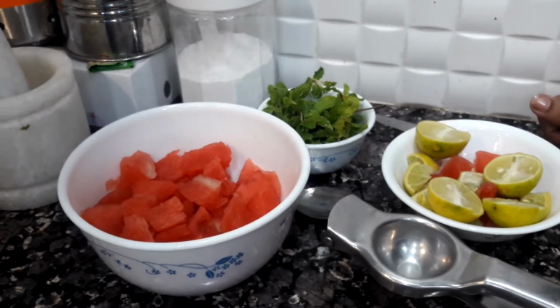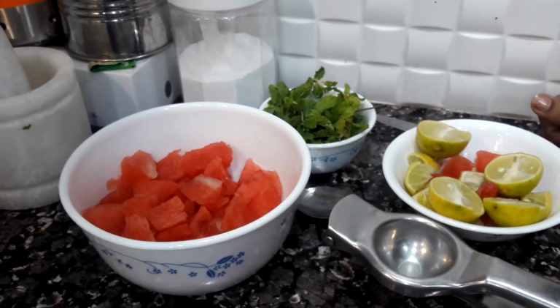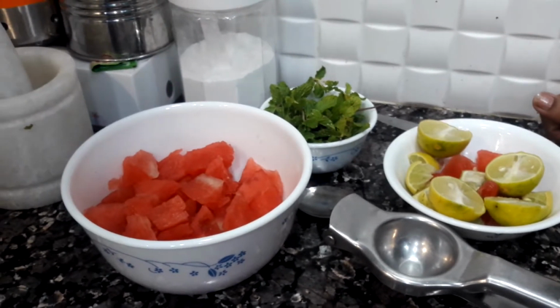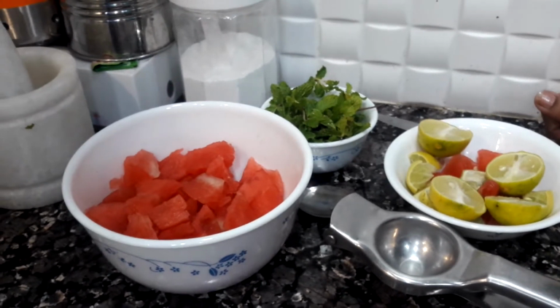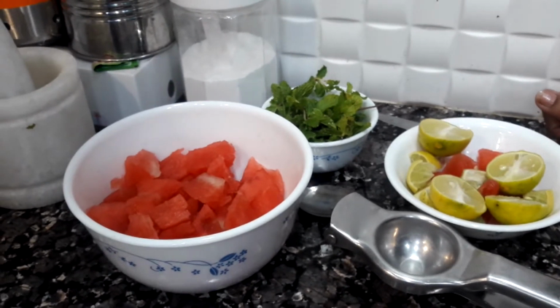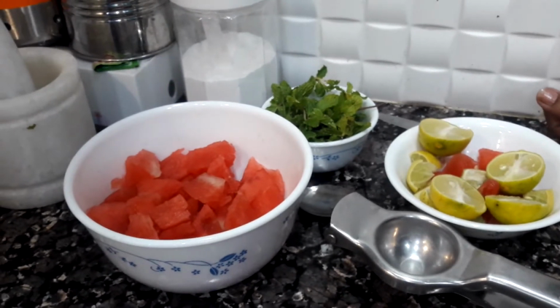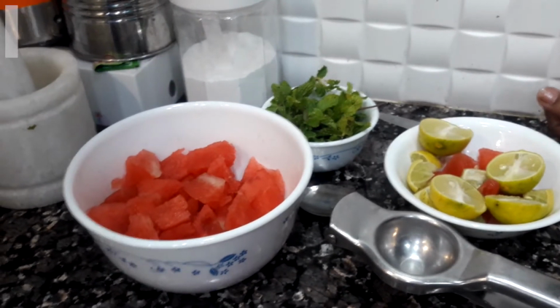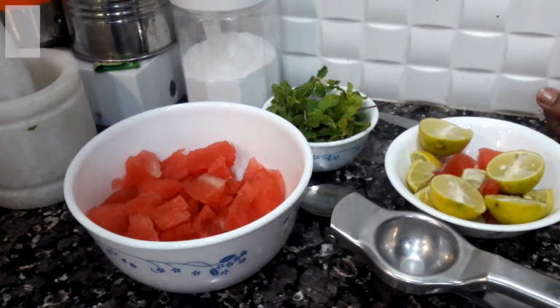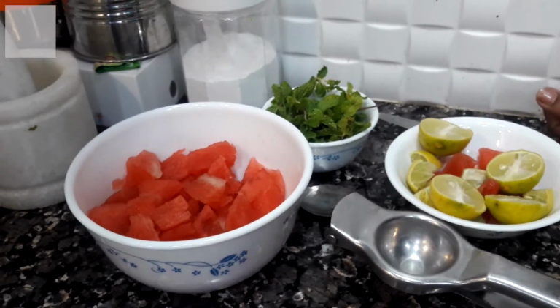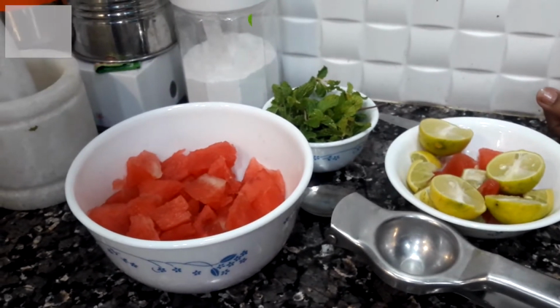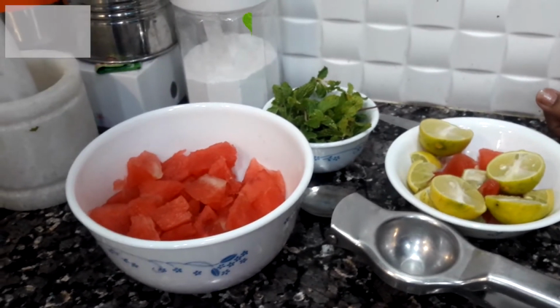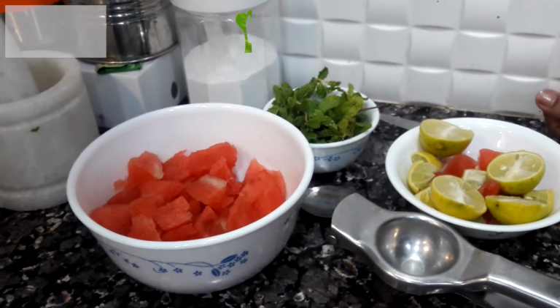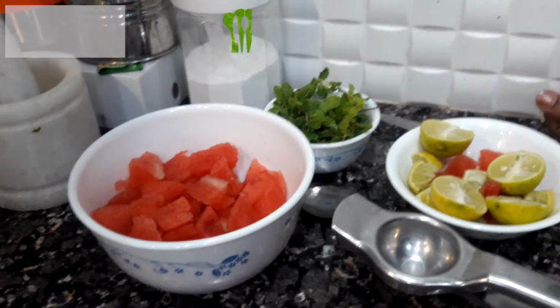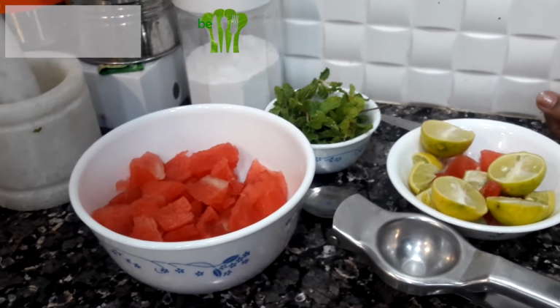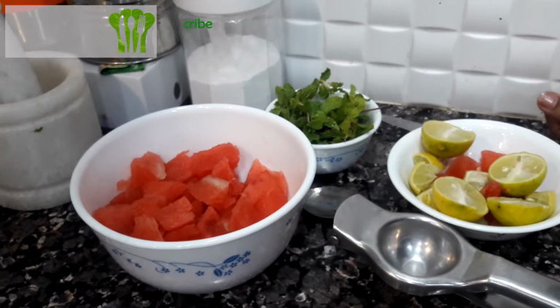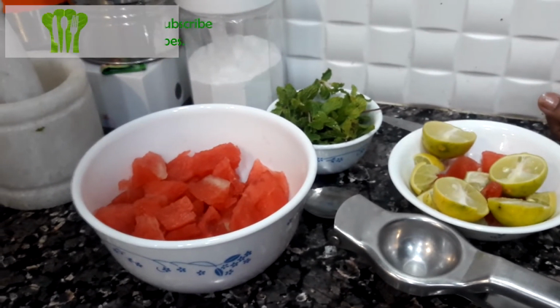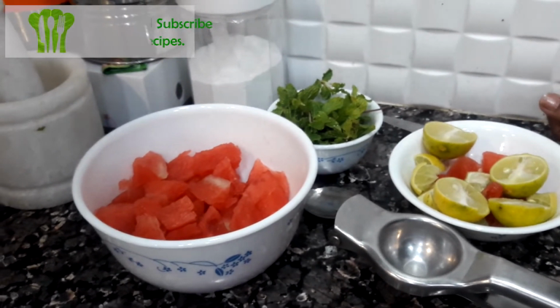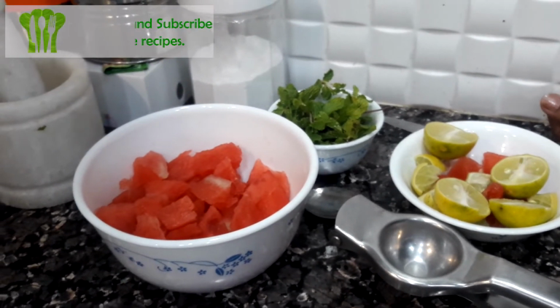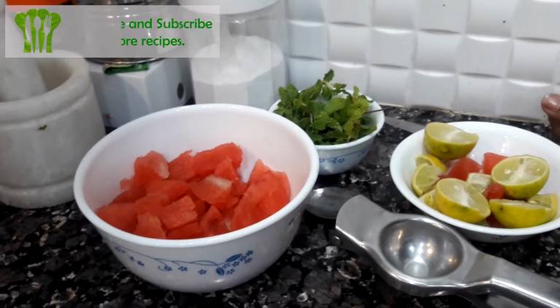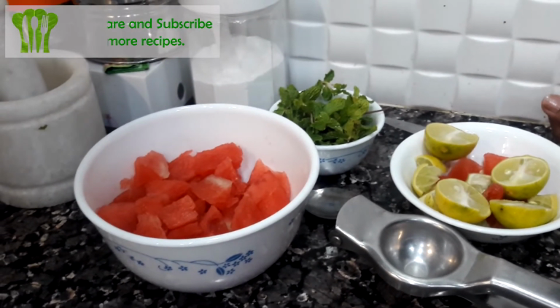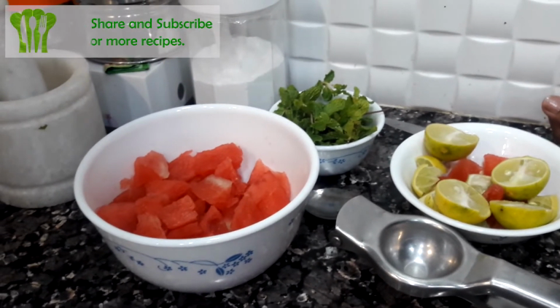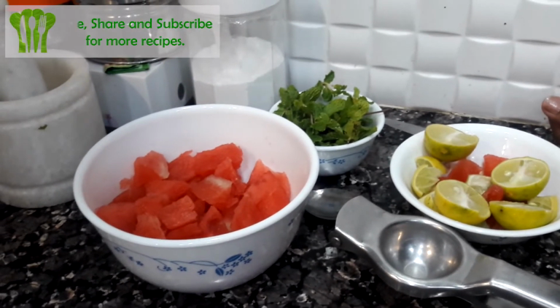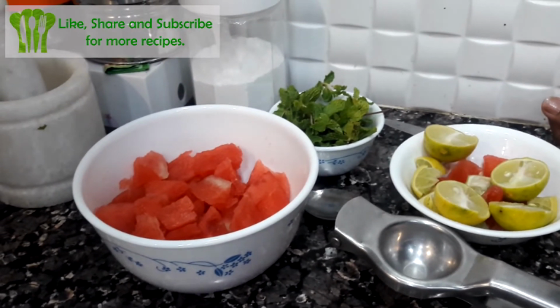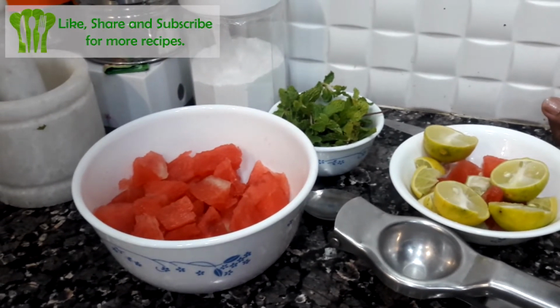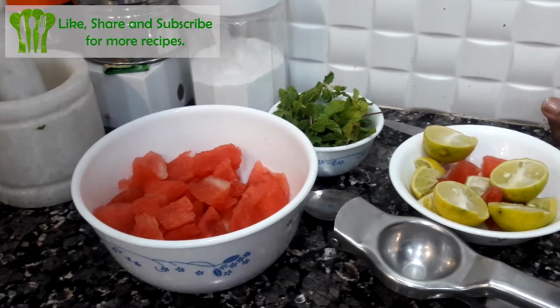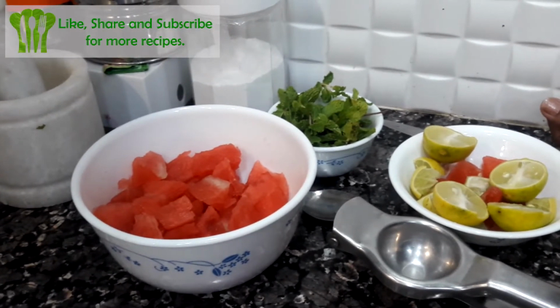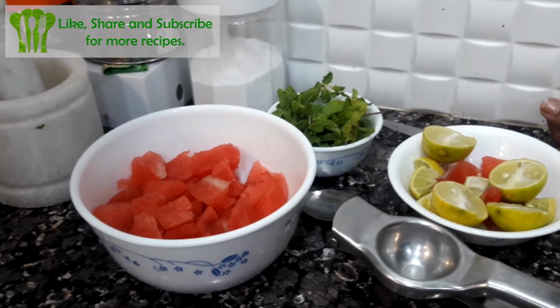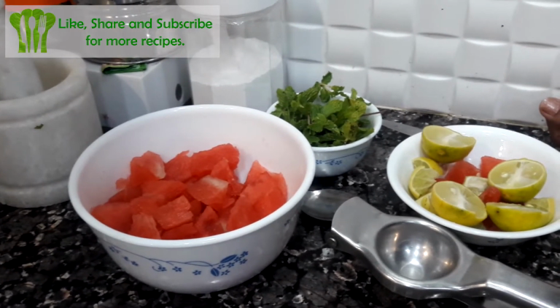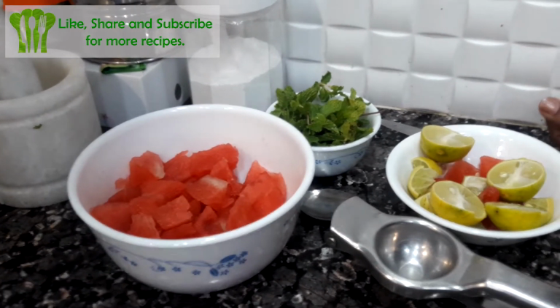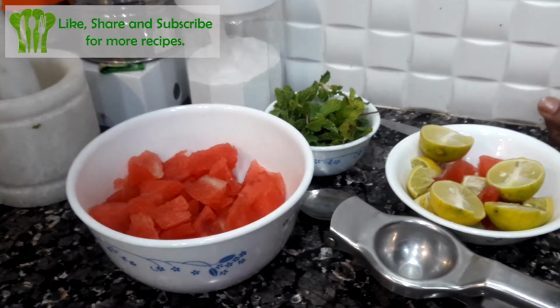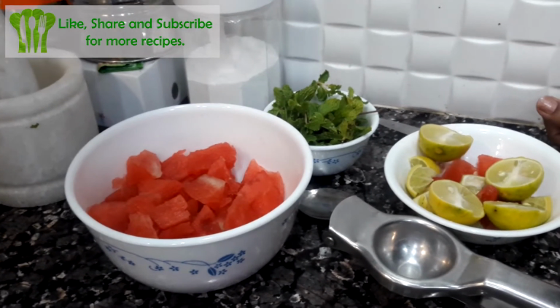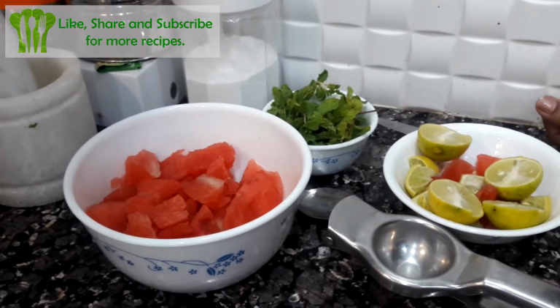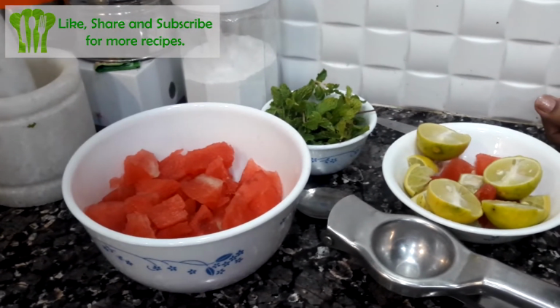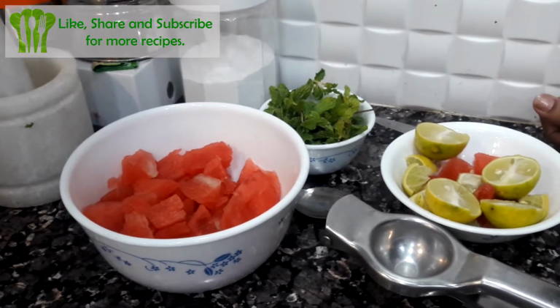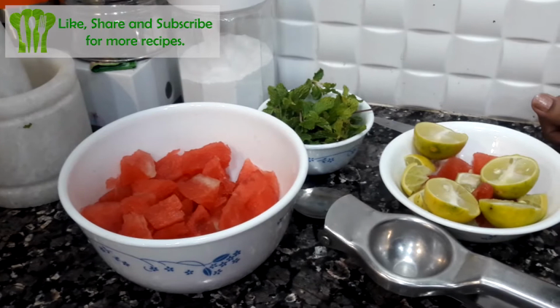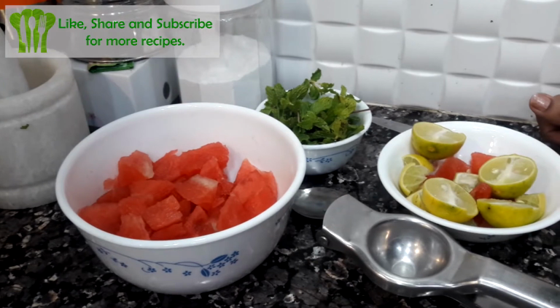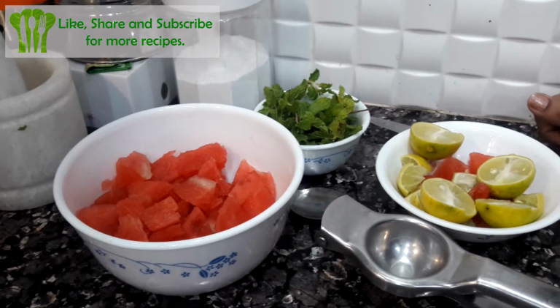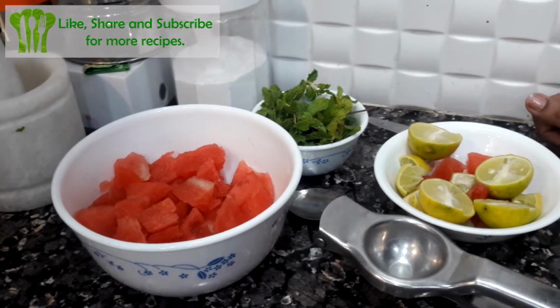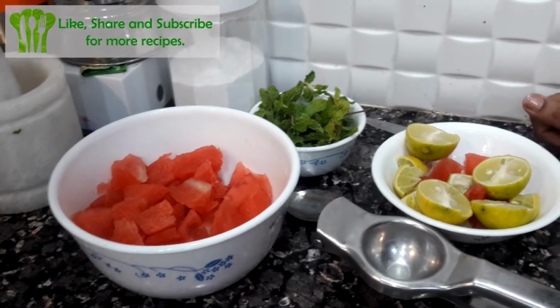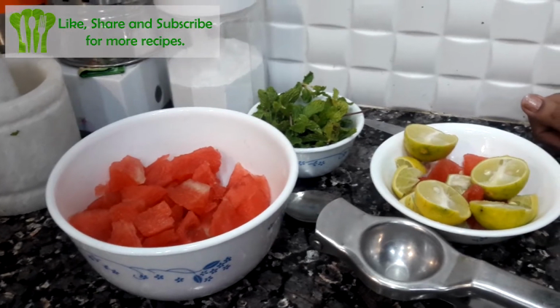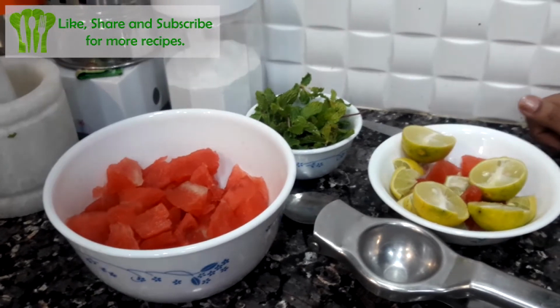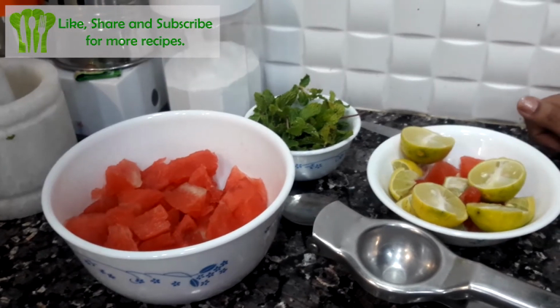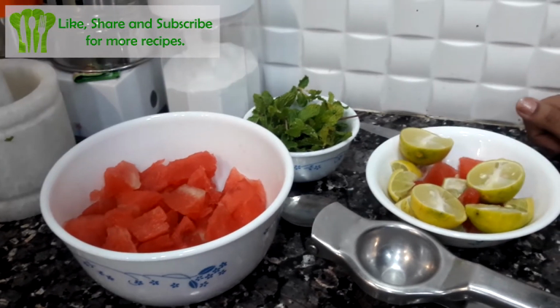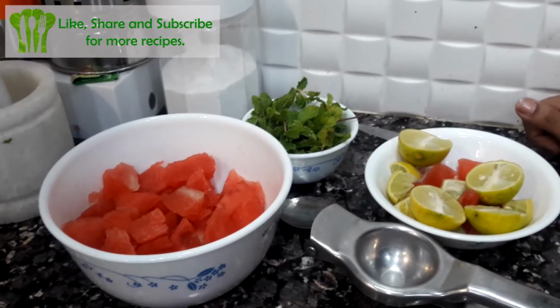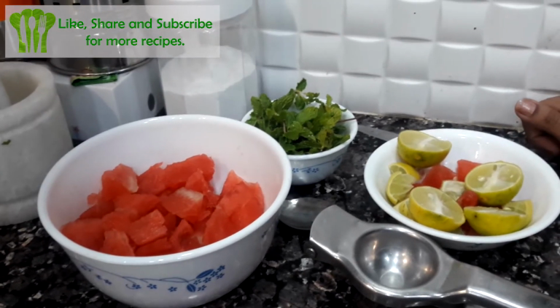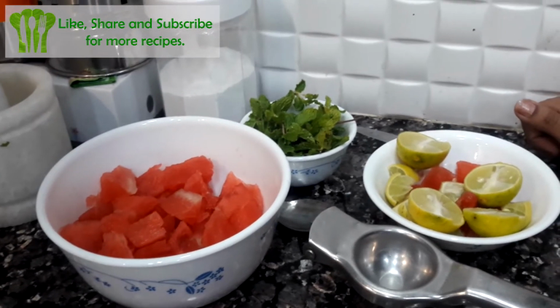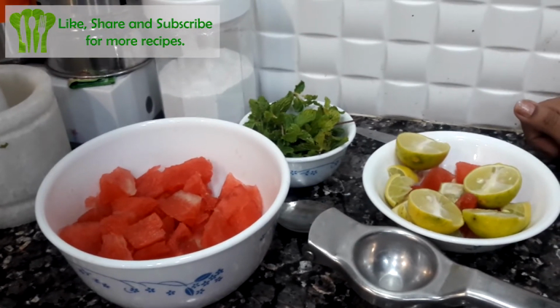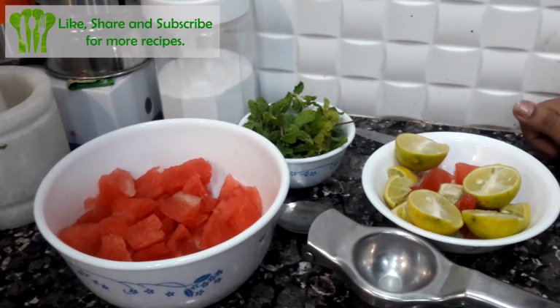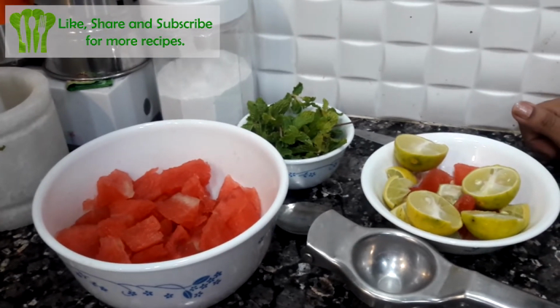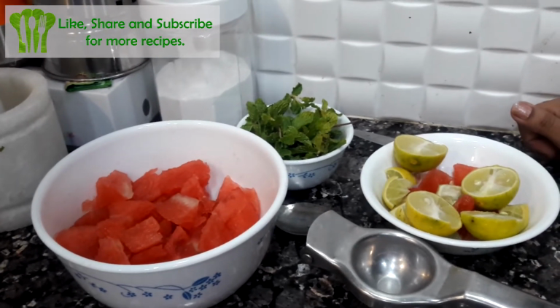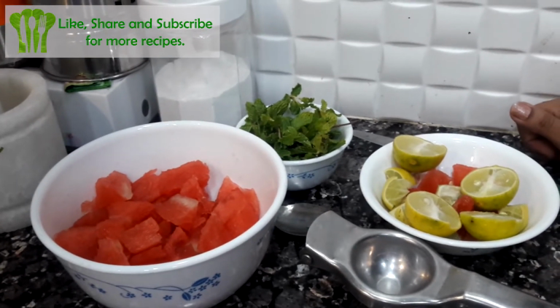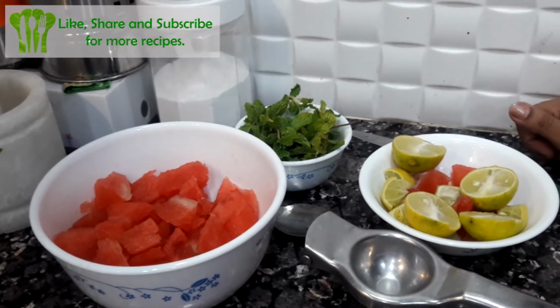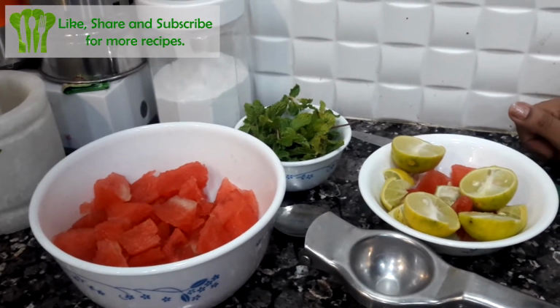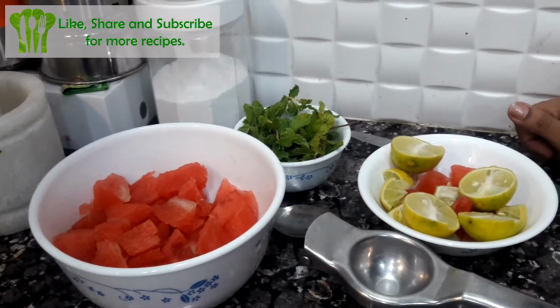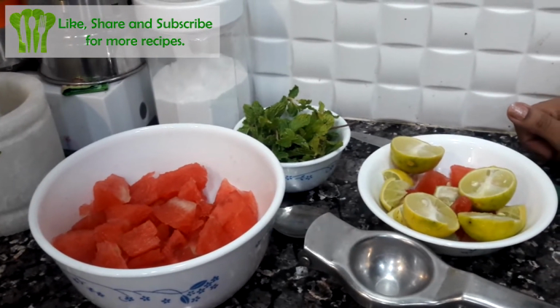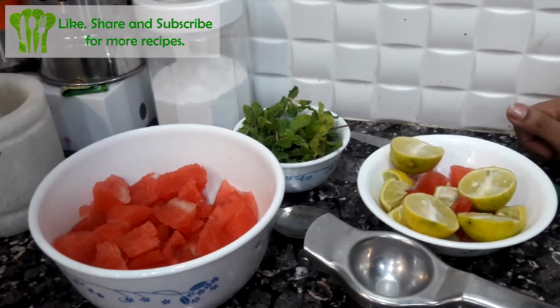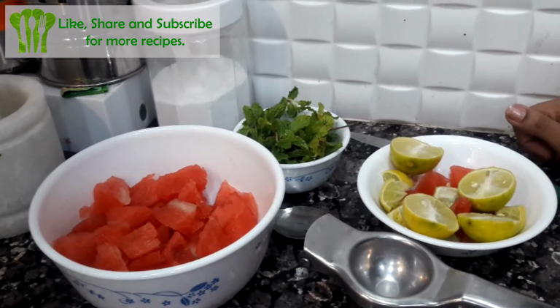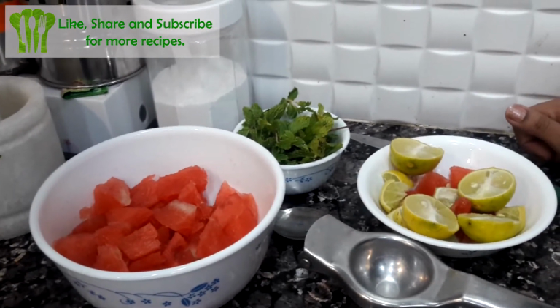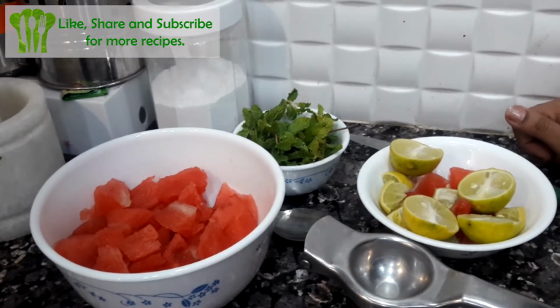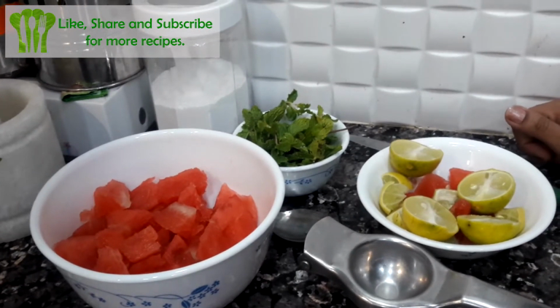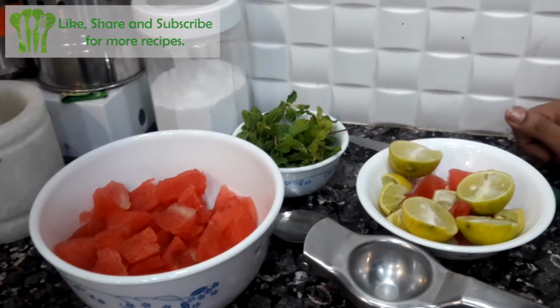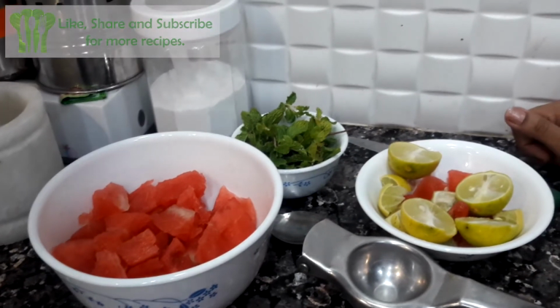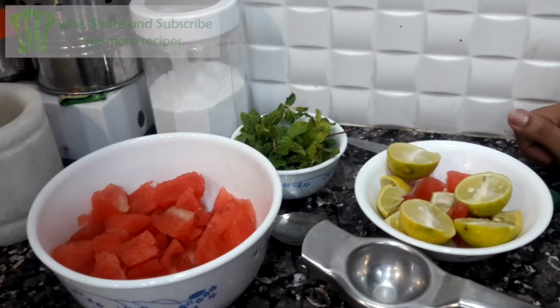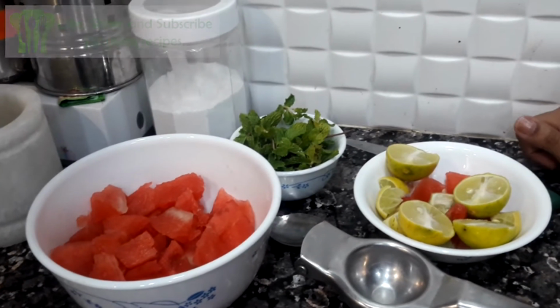It comes from home and the kids get tired of eating. So why don't we make a drink of watermelon?